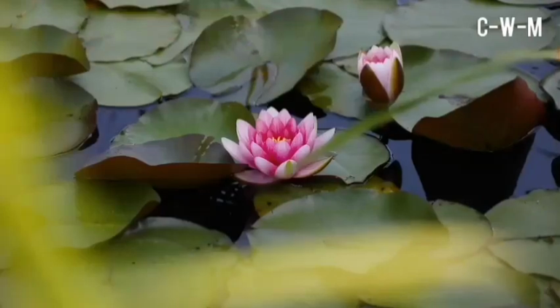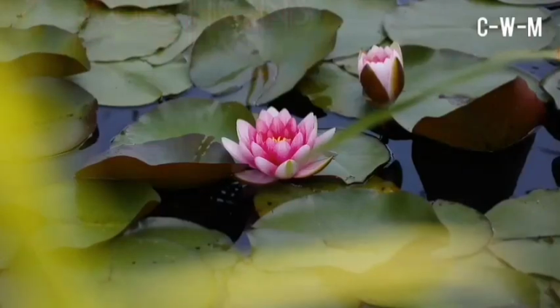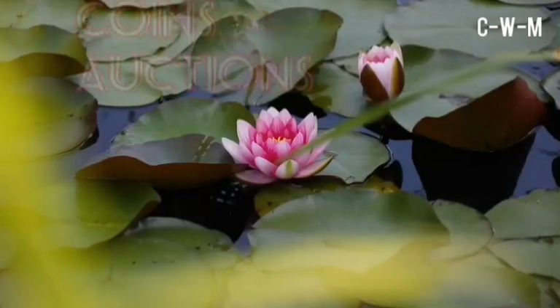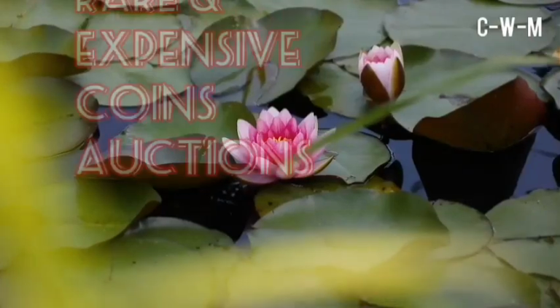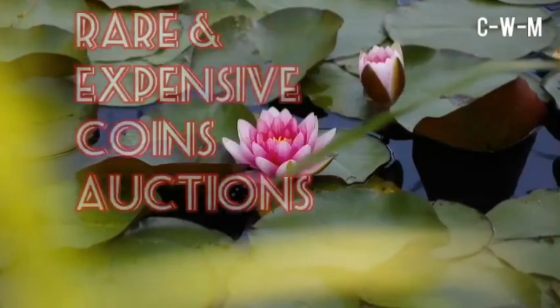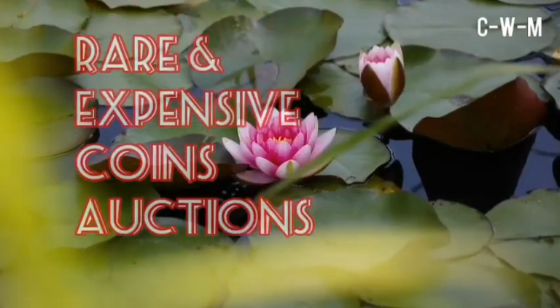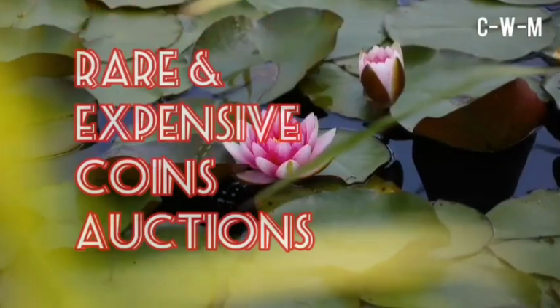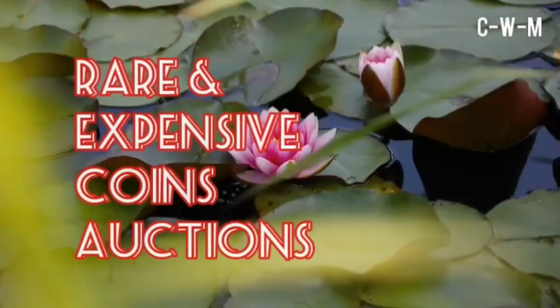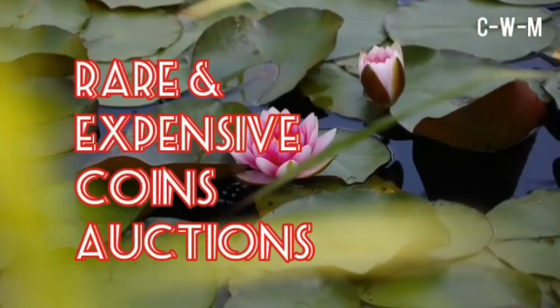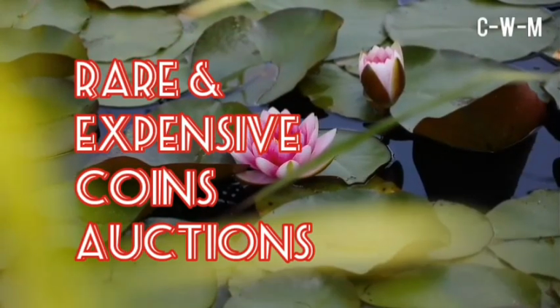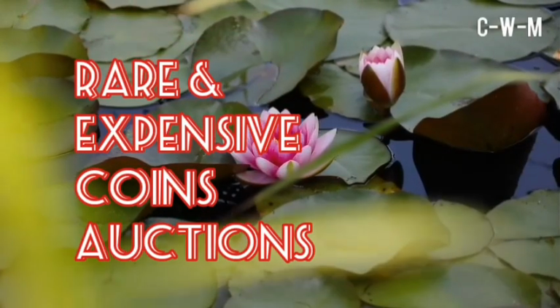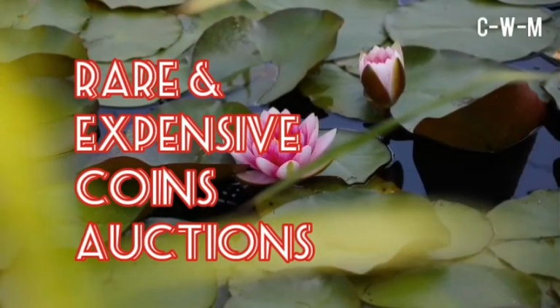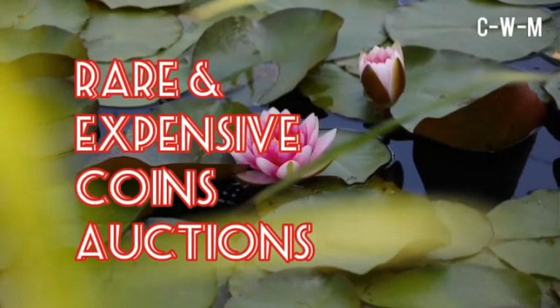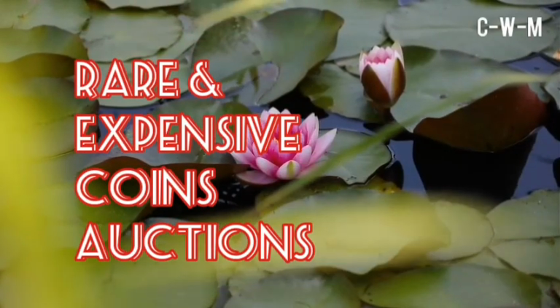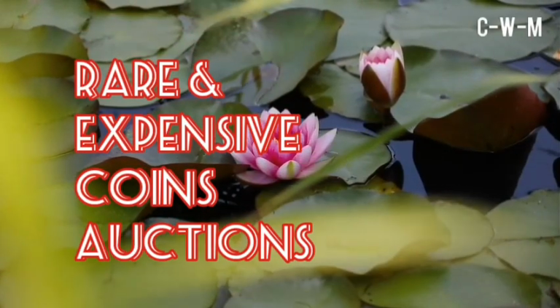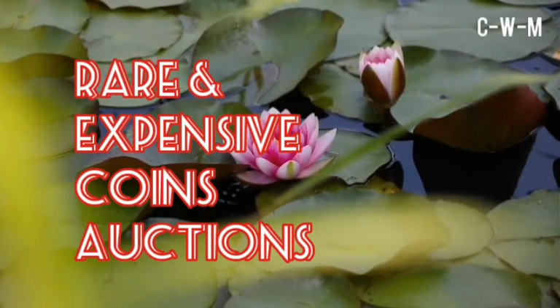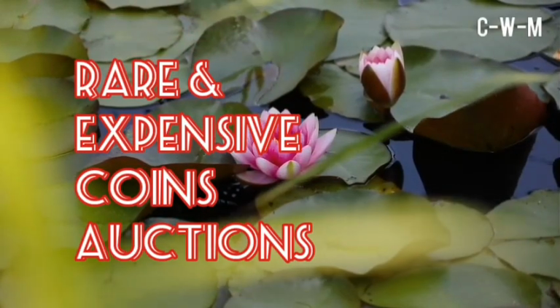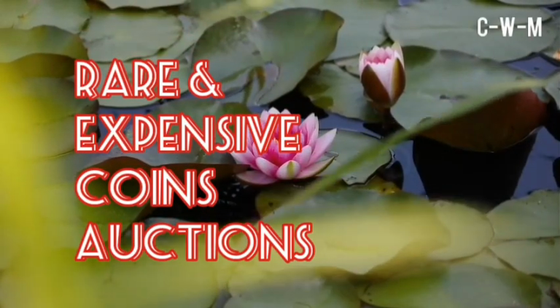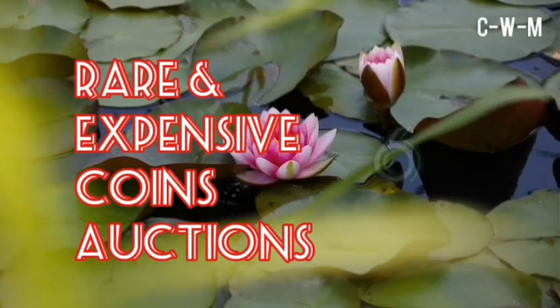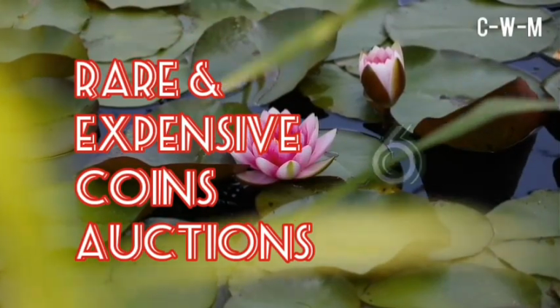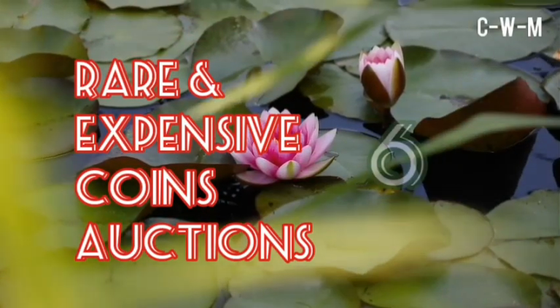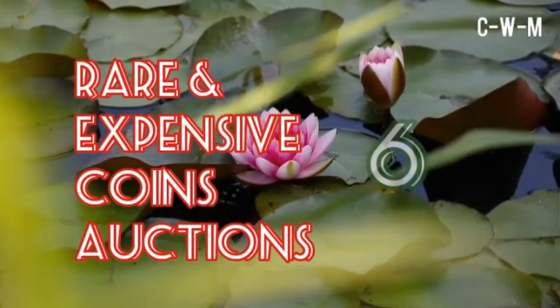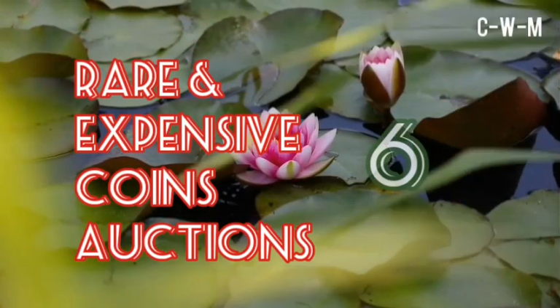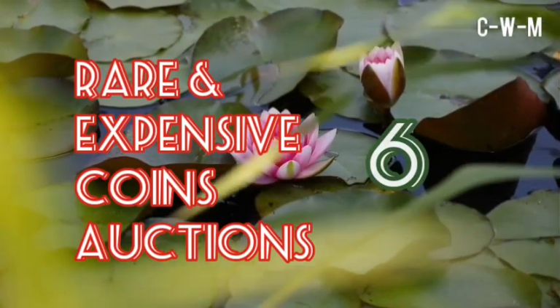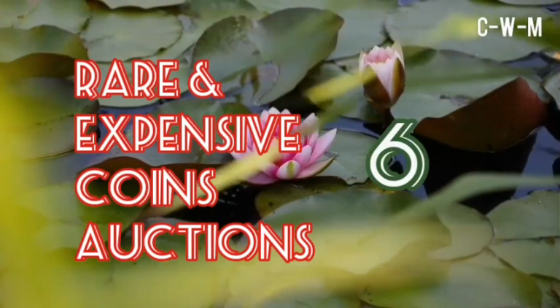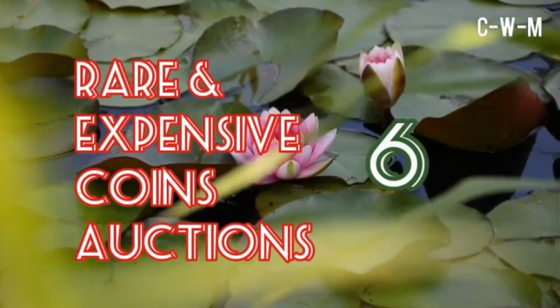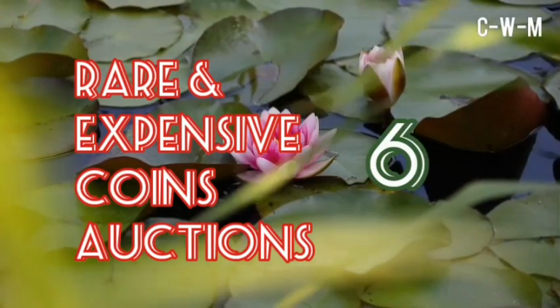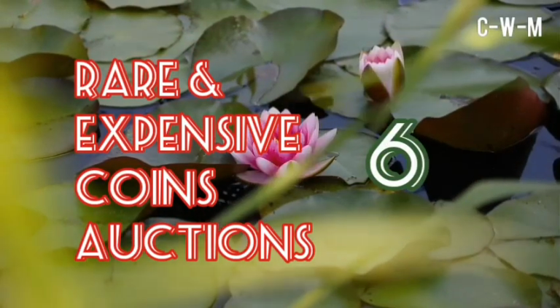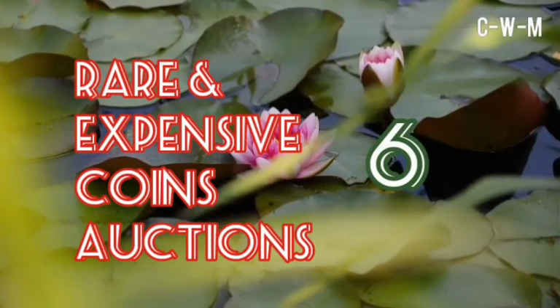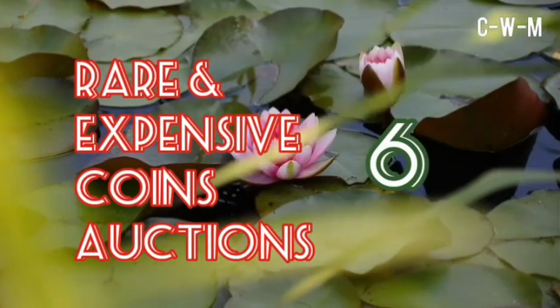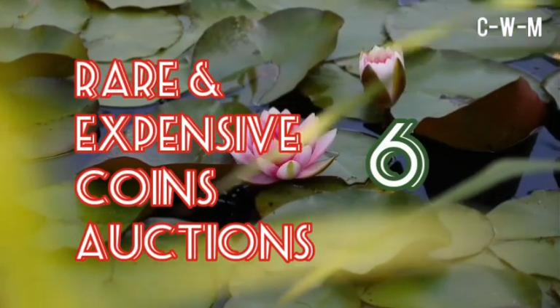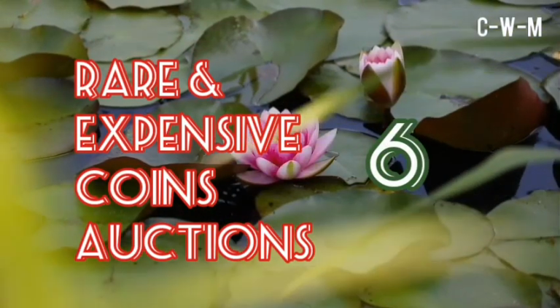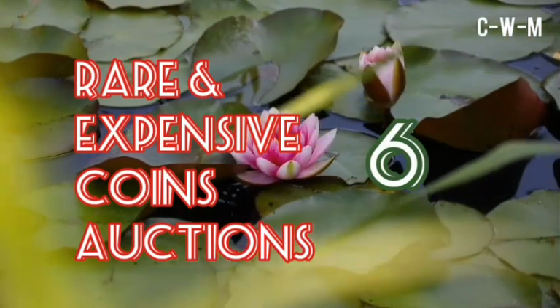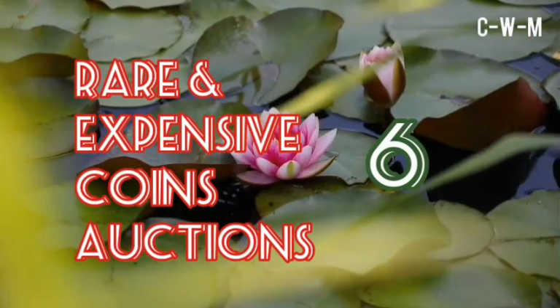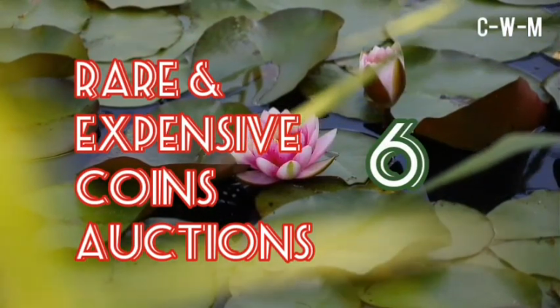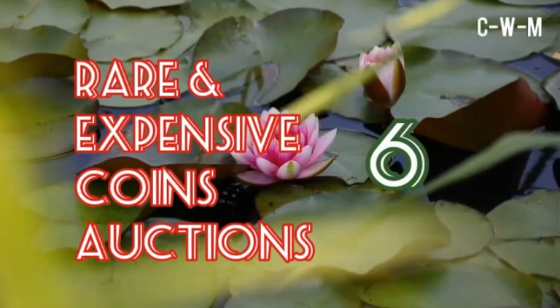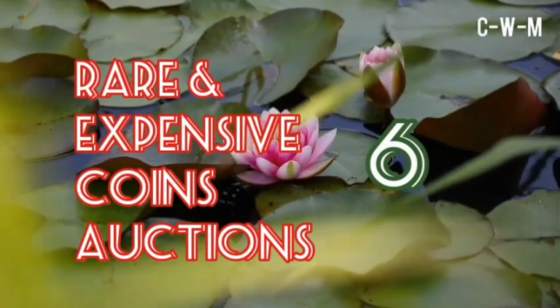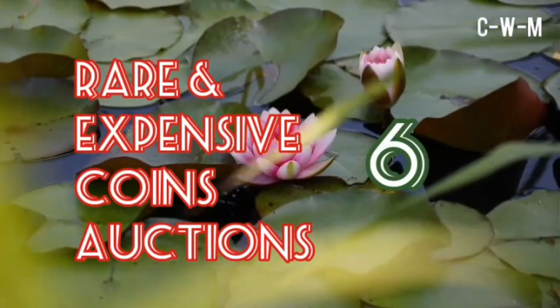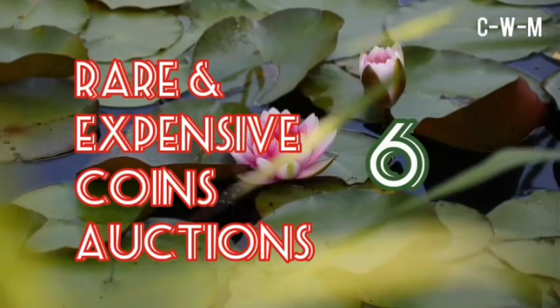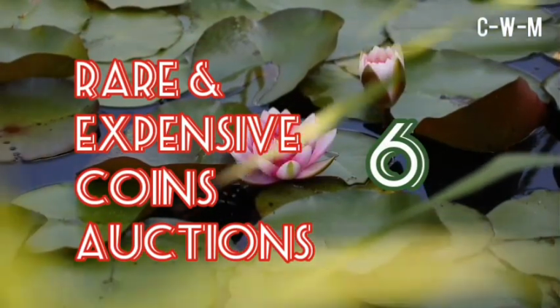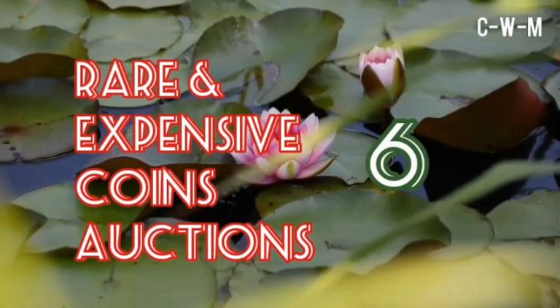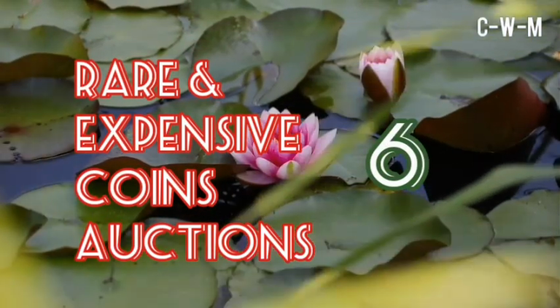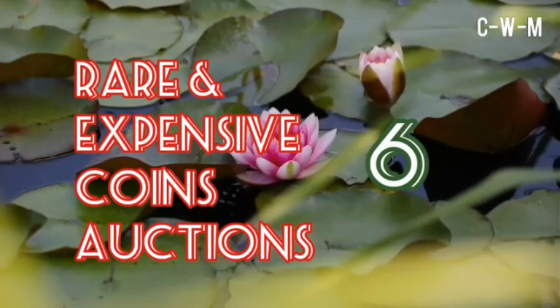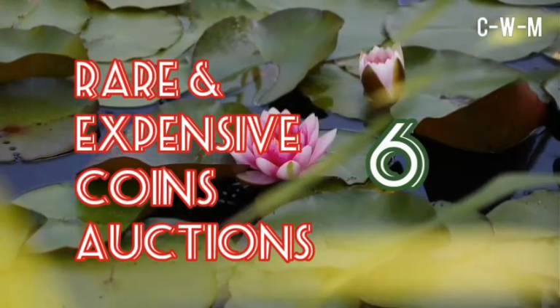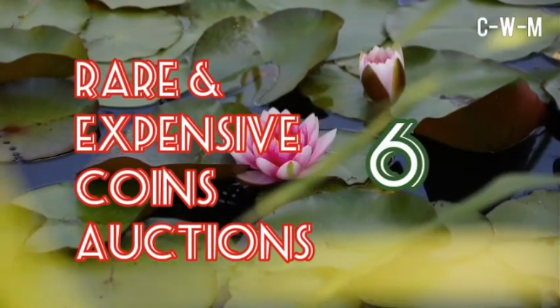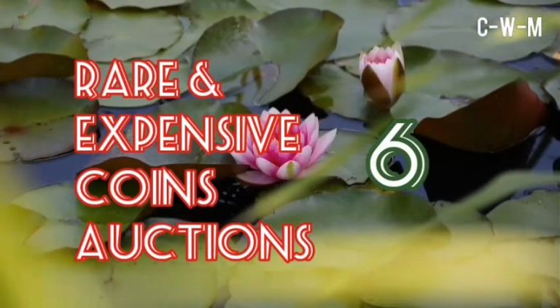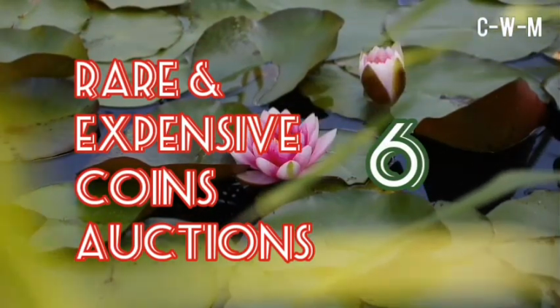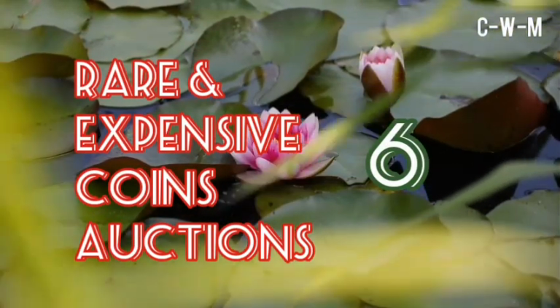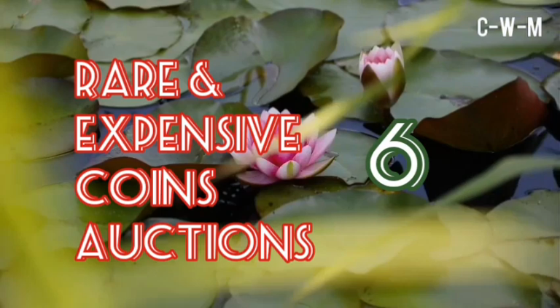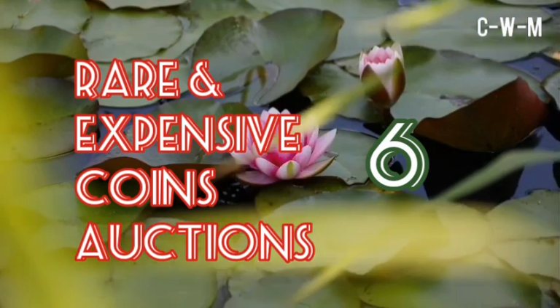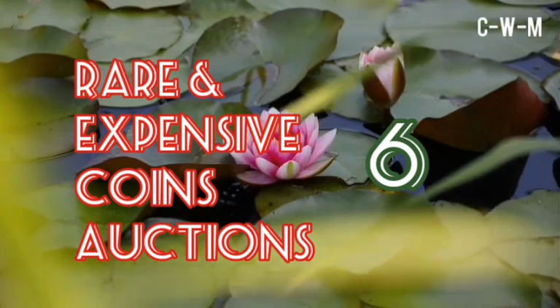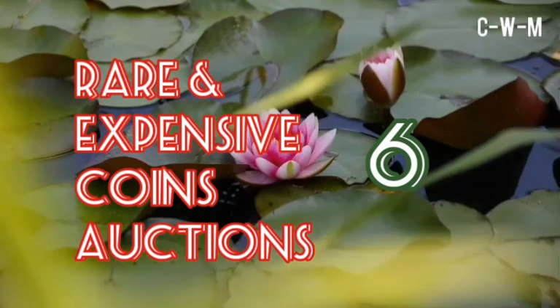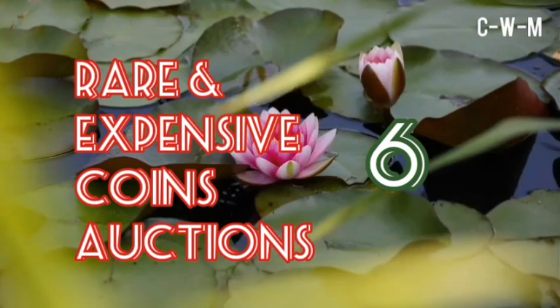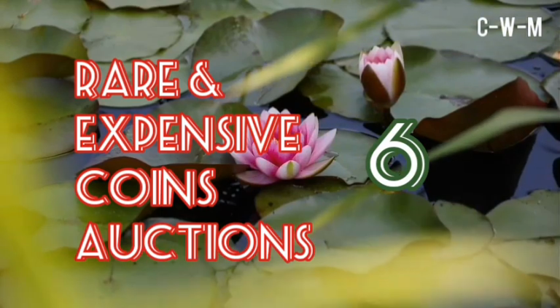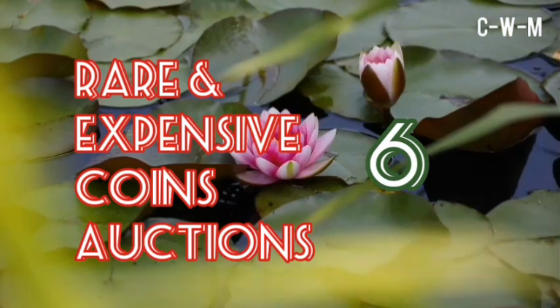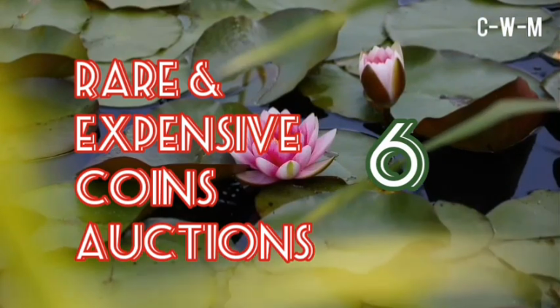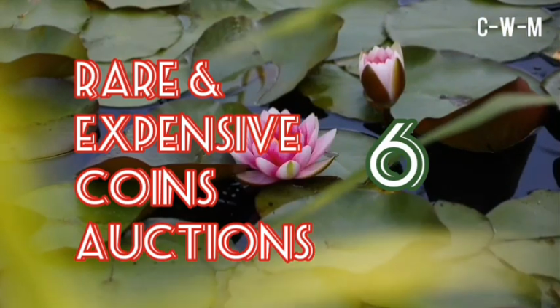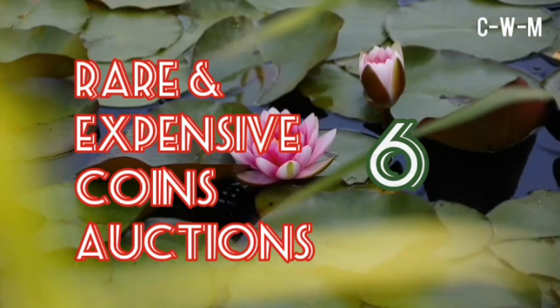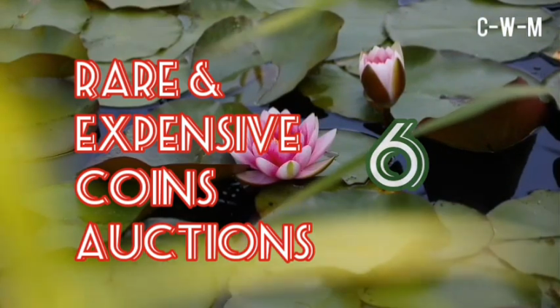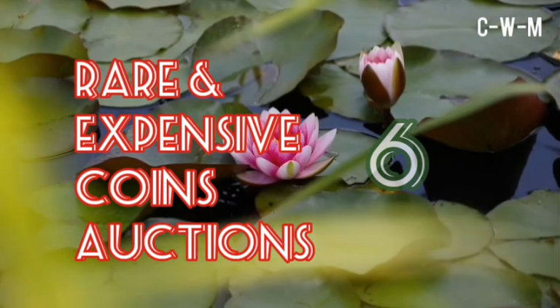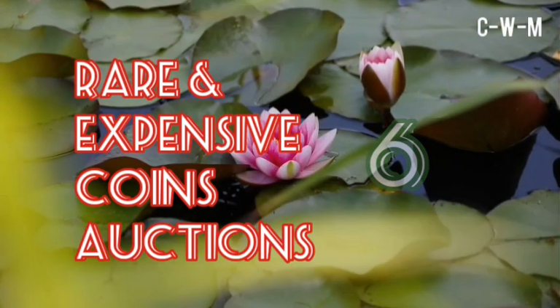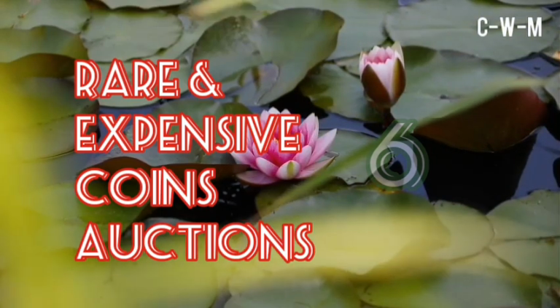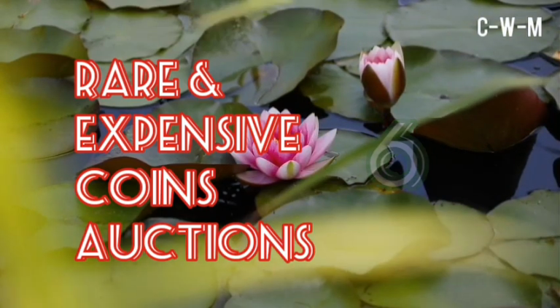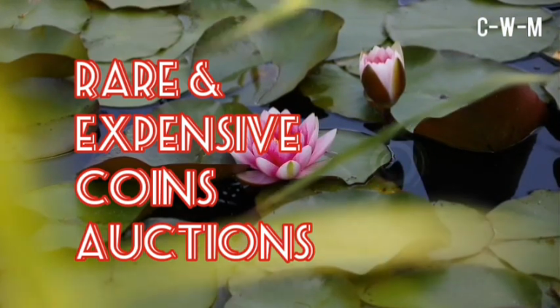Welcome to Channel Coins Worth Money. In this video, I will tell you about some very expensive and rare coins auctioned in the world.